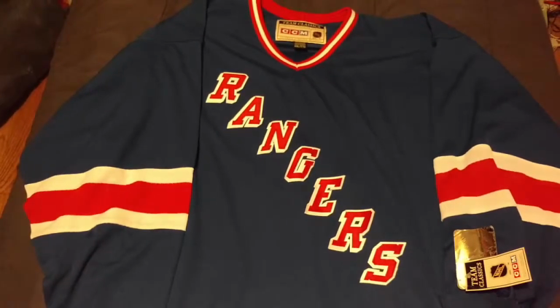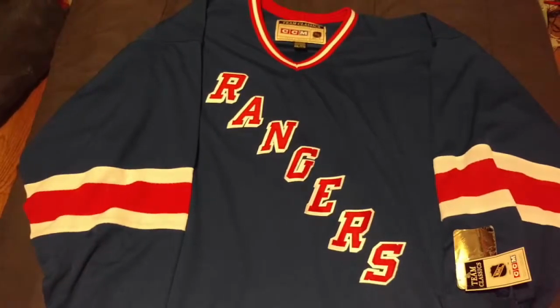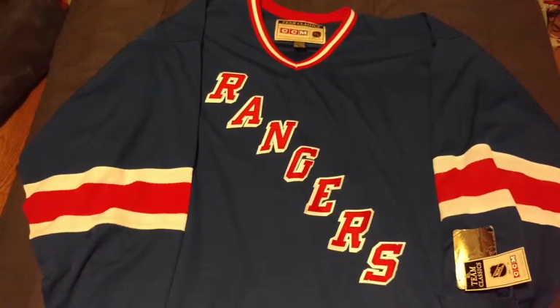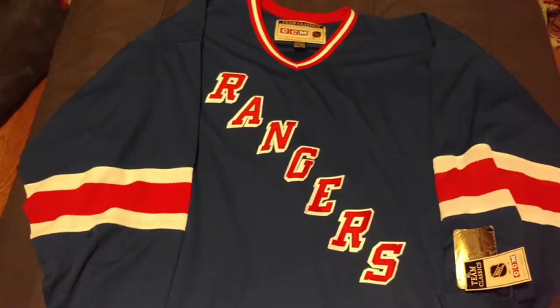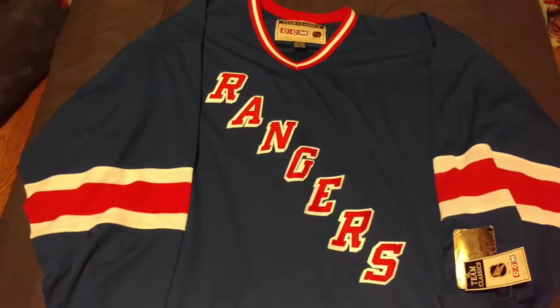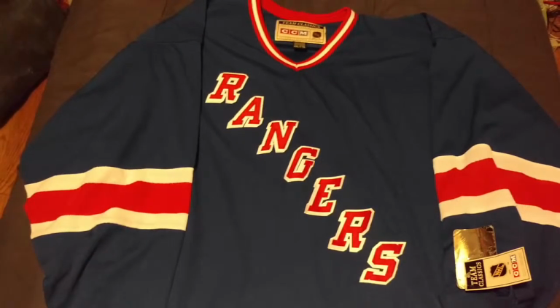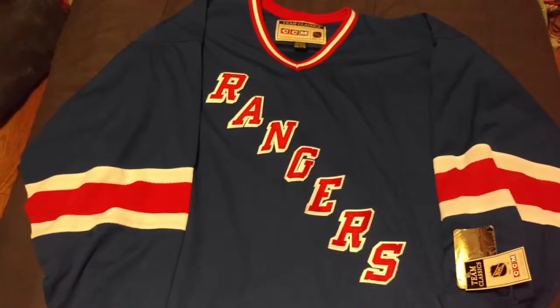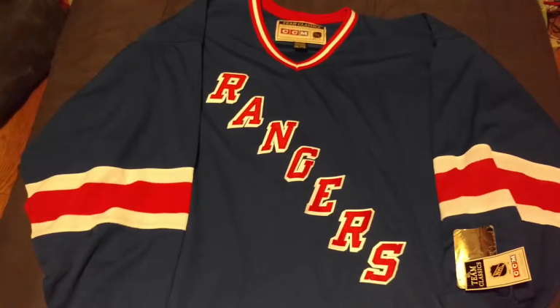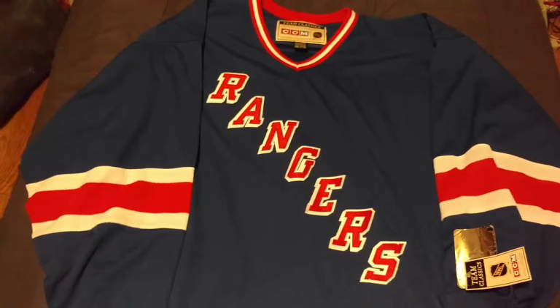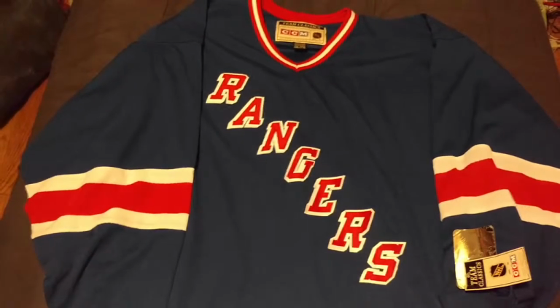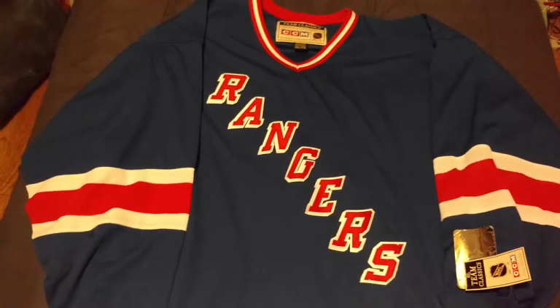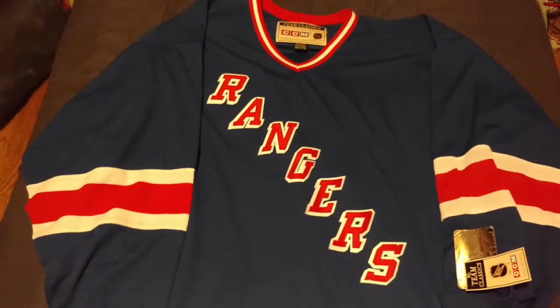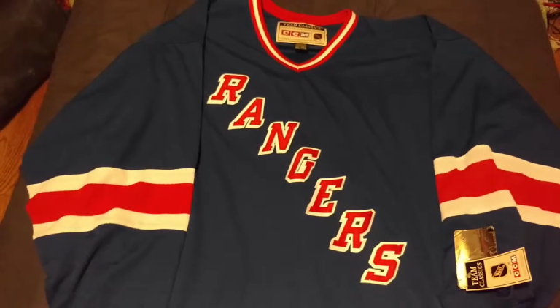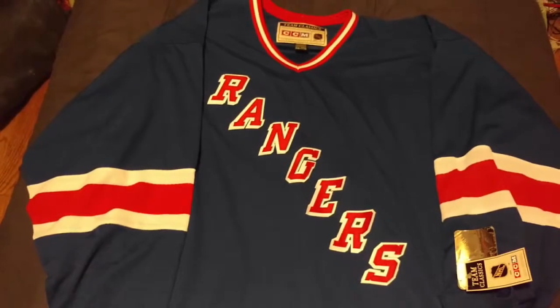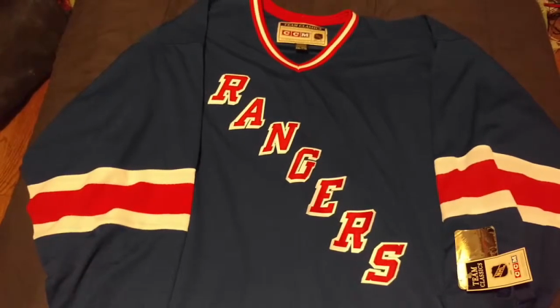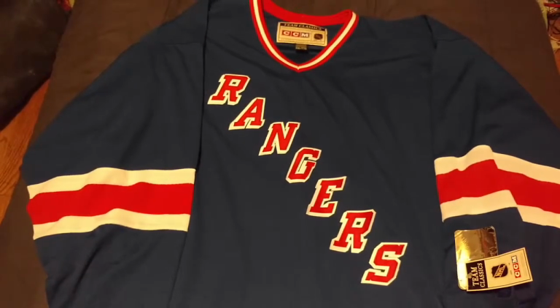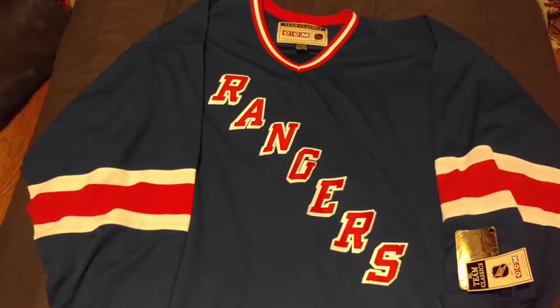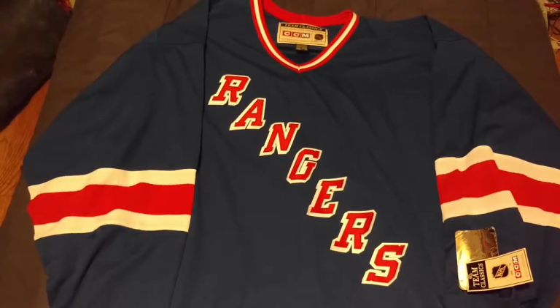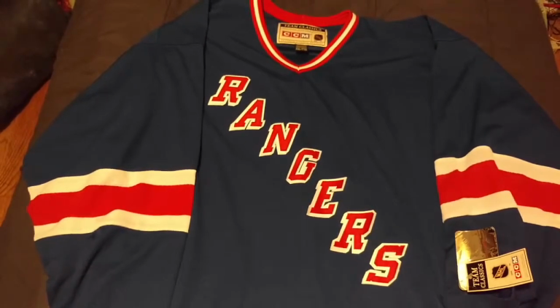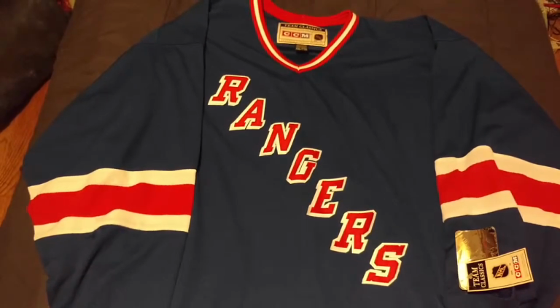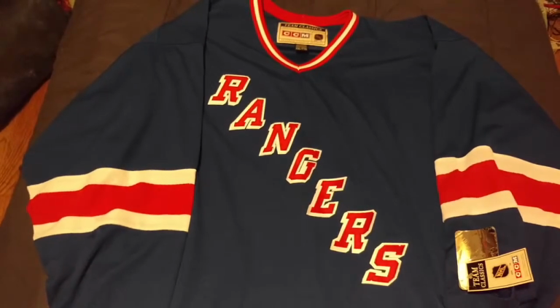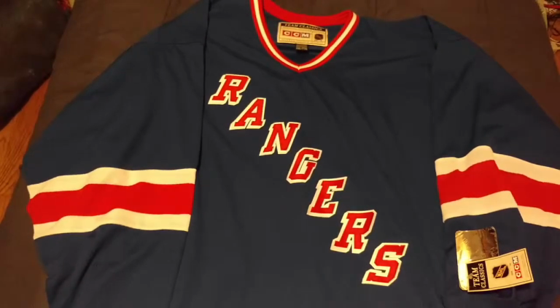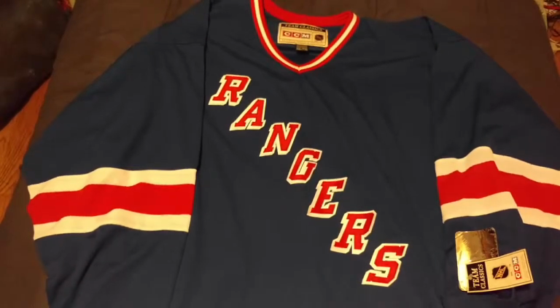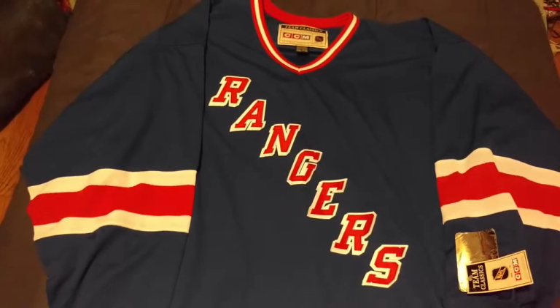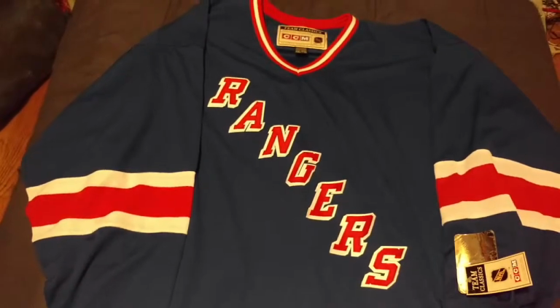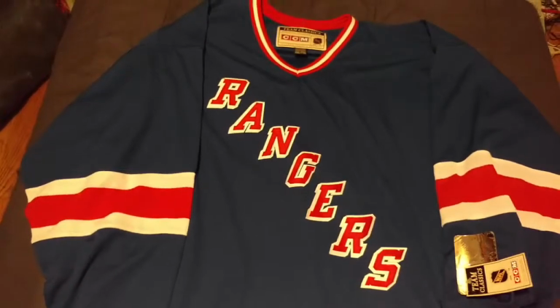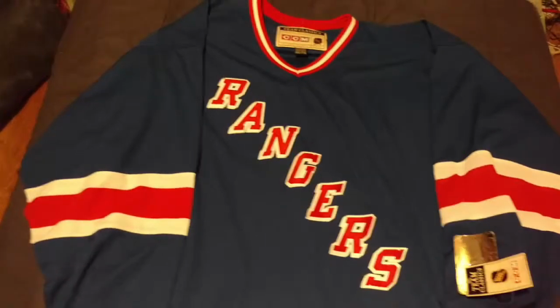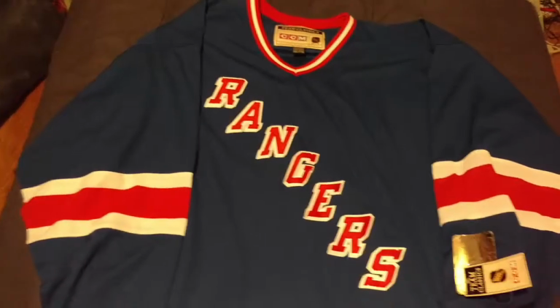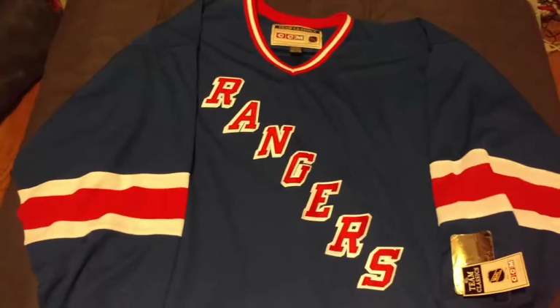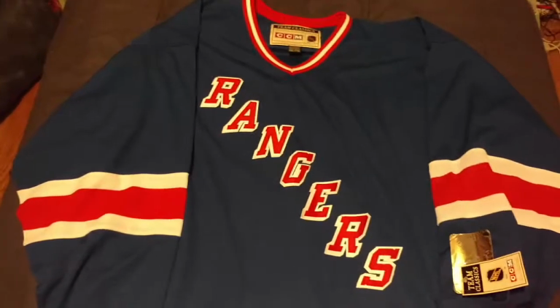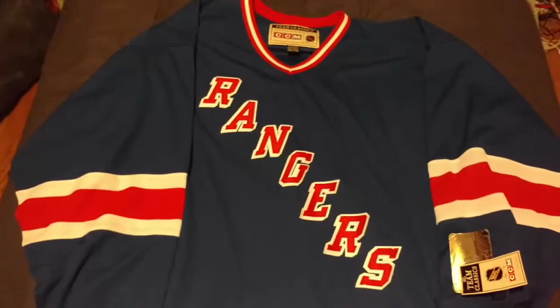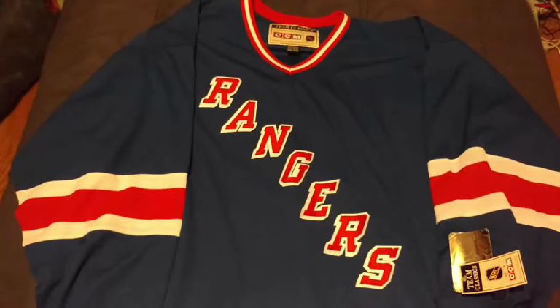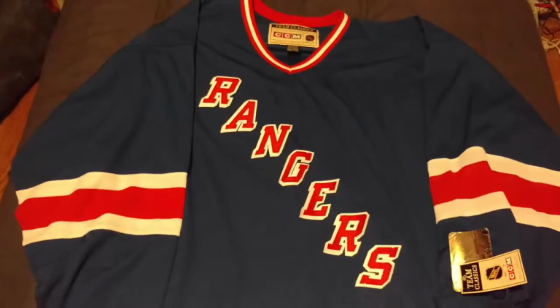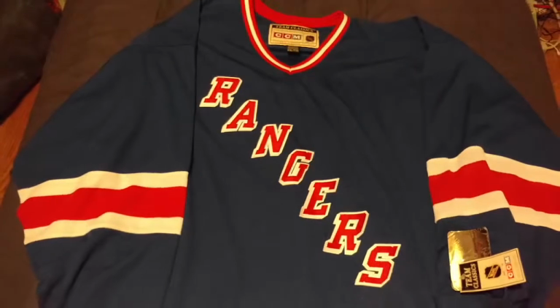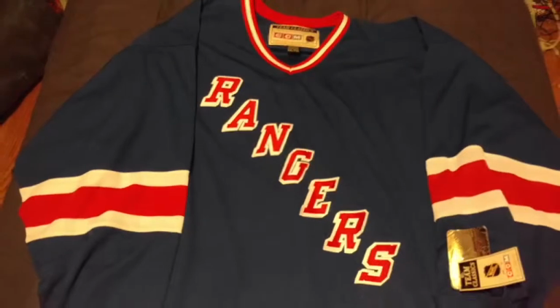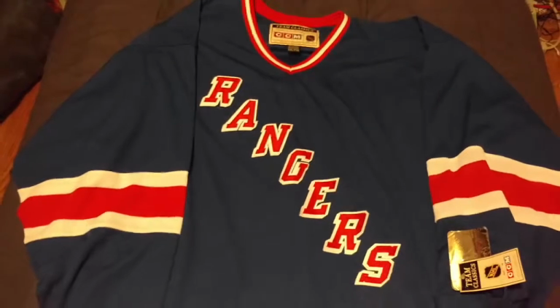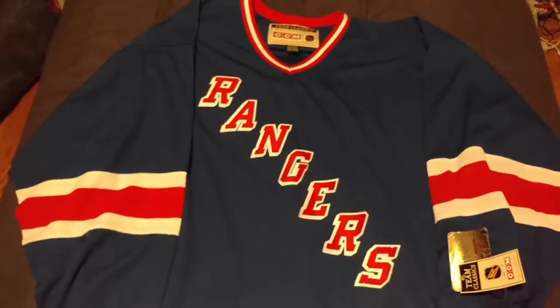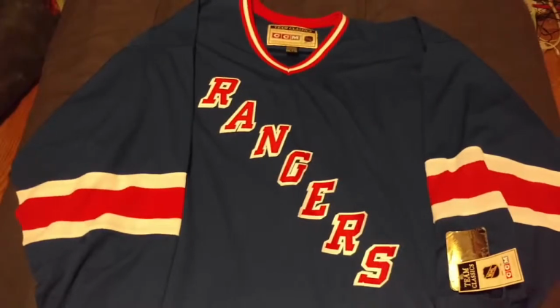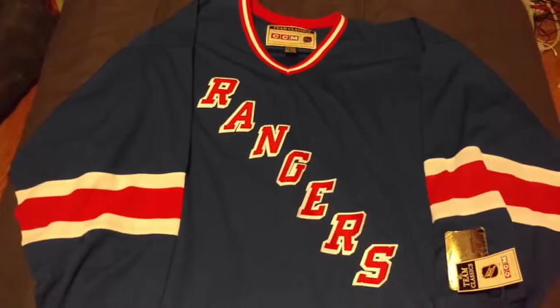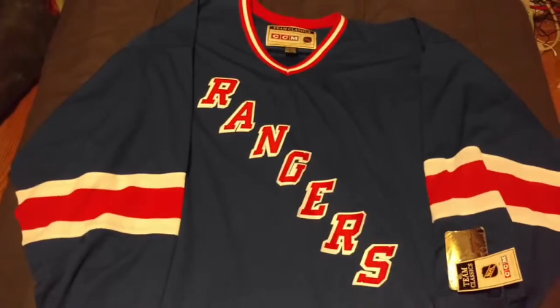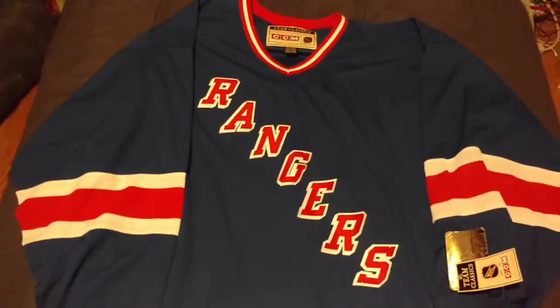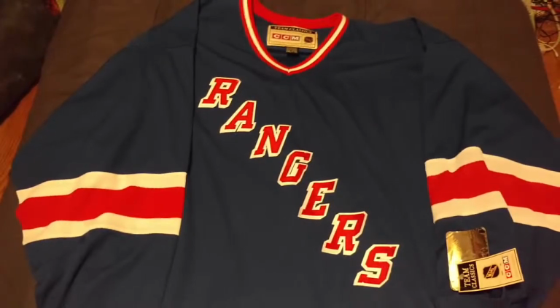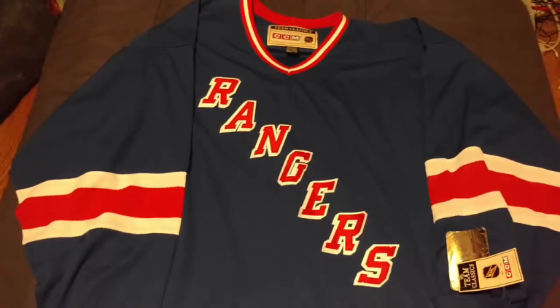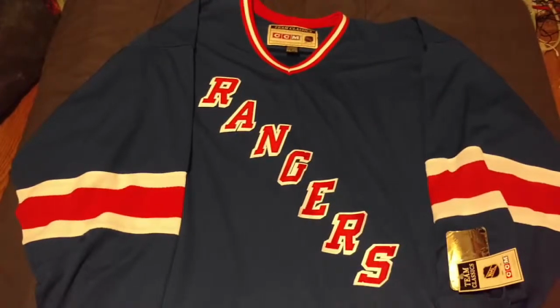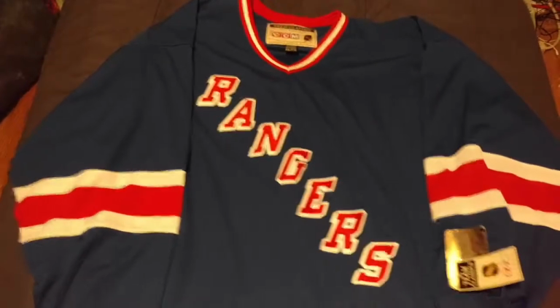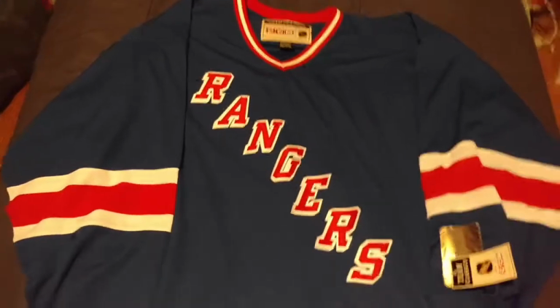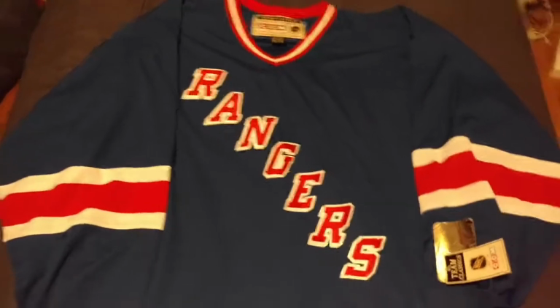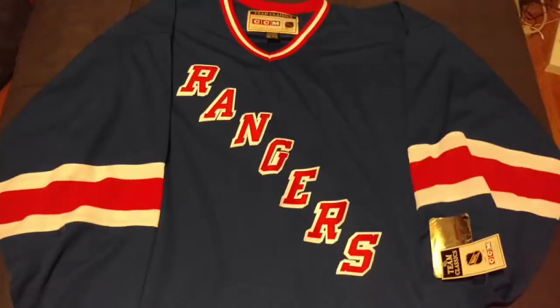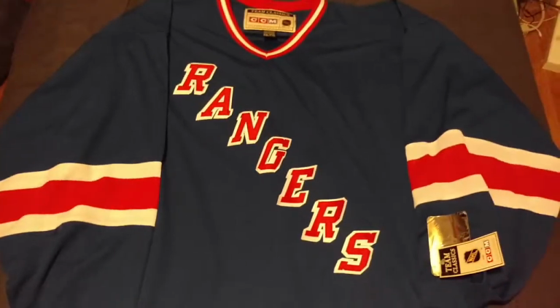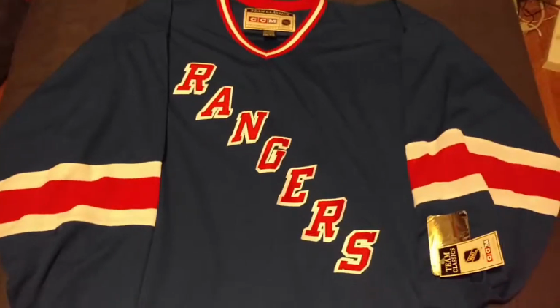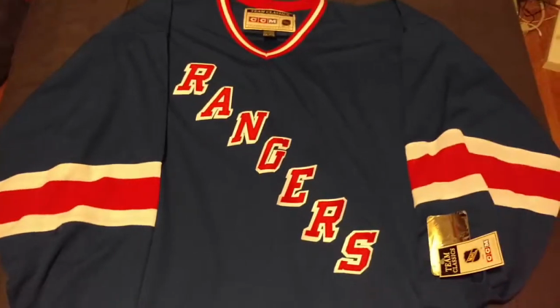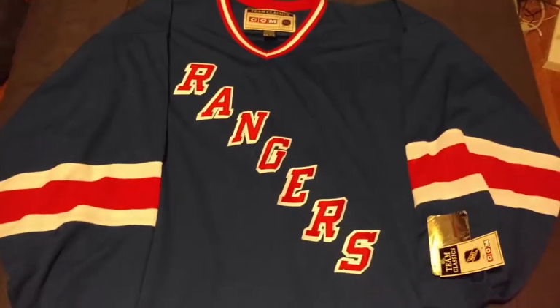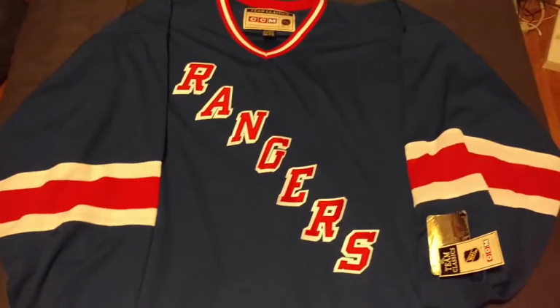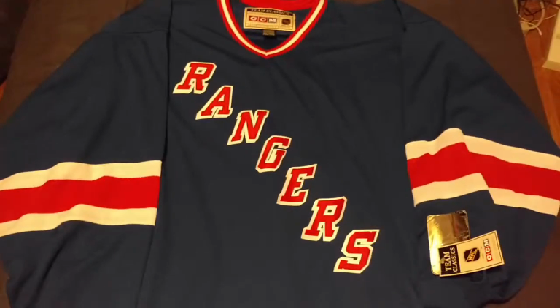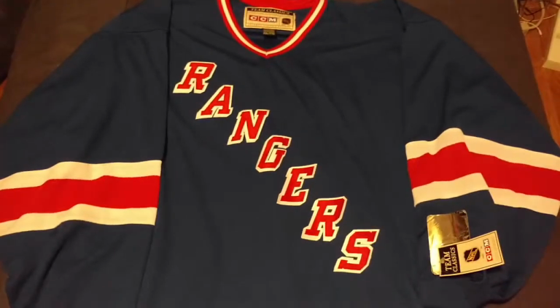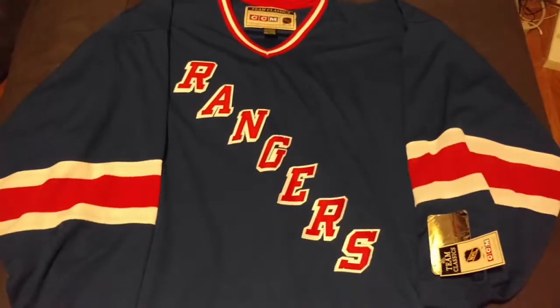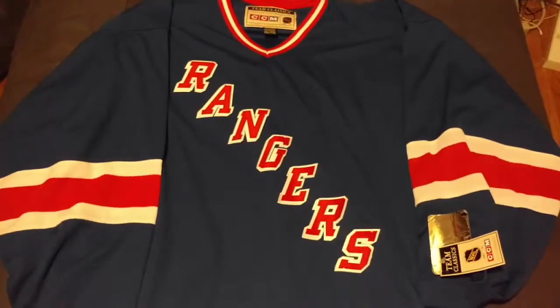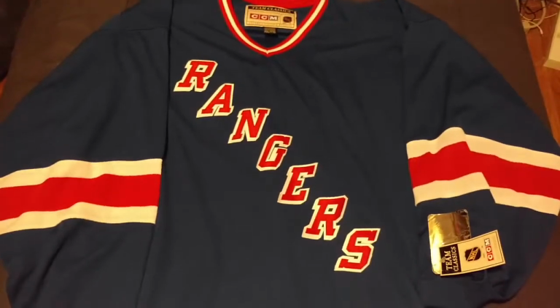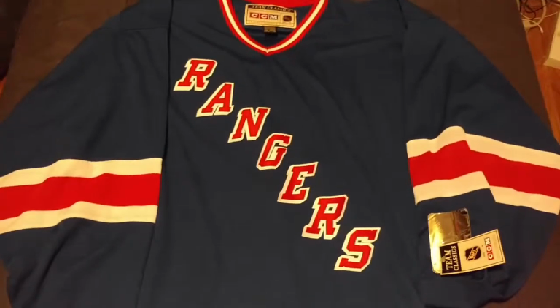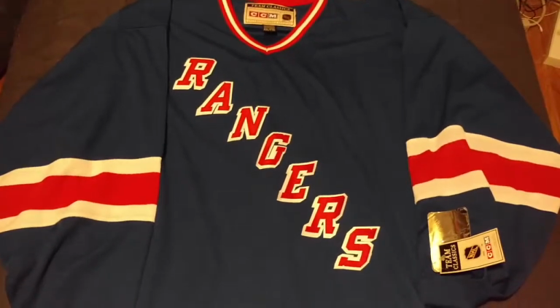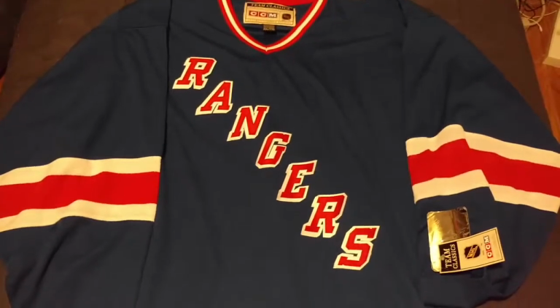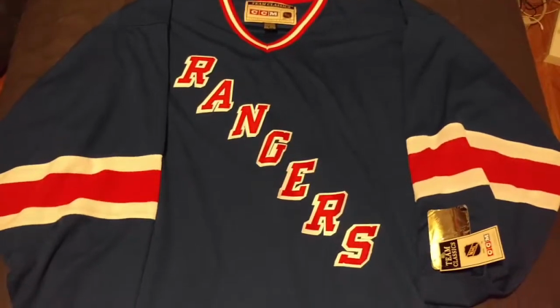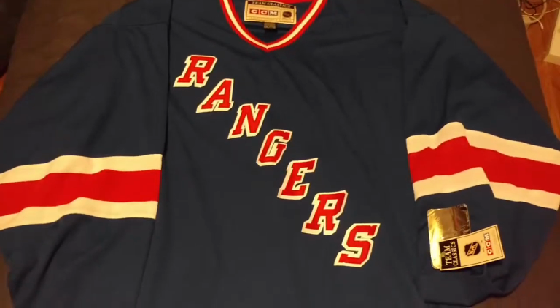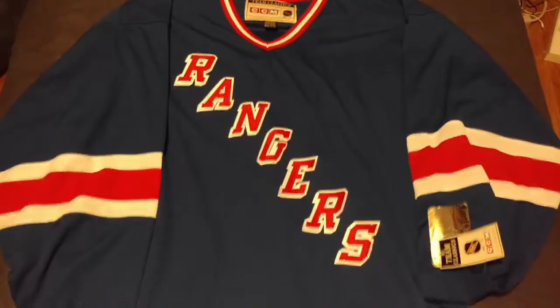I also have a Martin St. Louis jersey — I wanted to get one, a Tampa Bay, because he retired. Both of those will be in a future update.